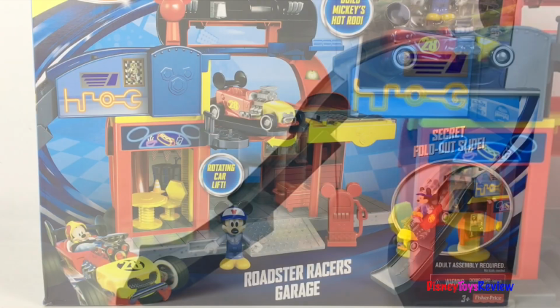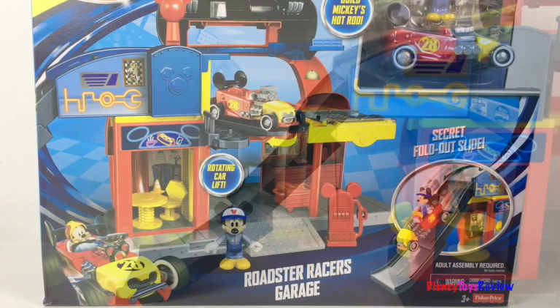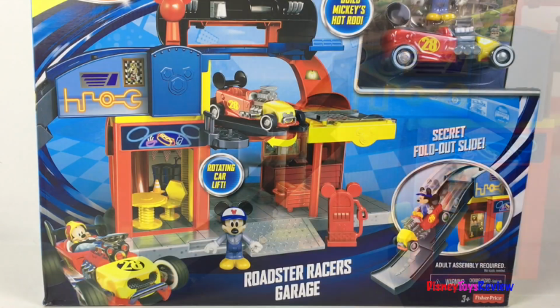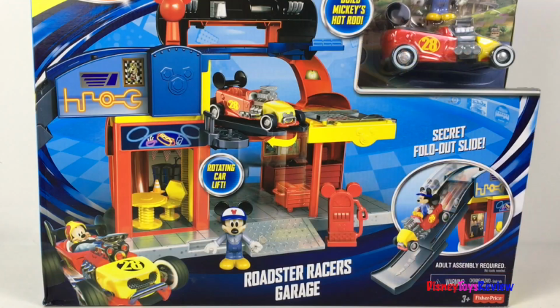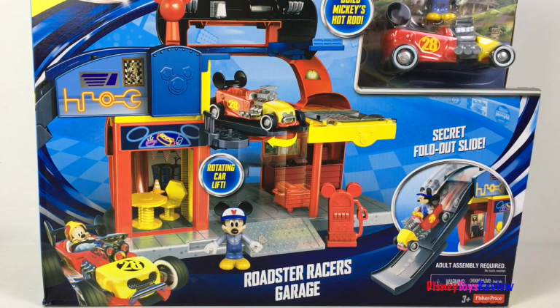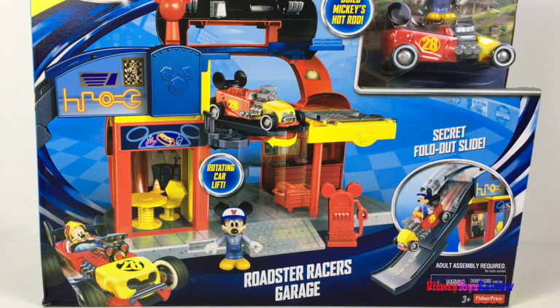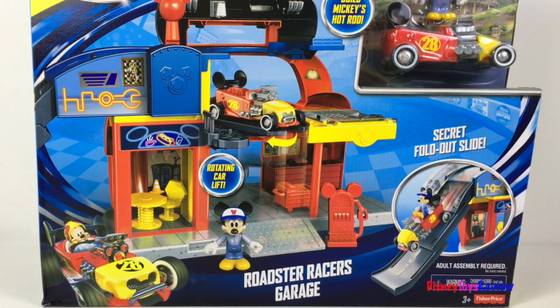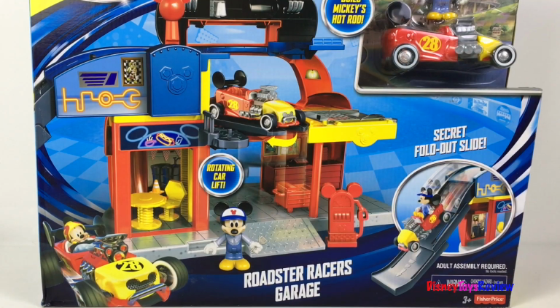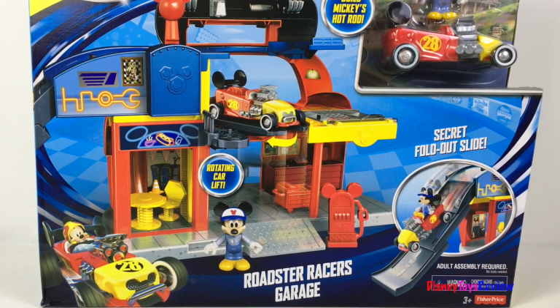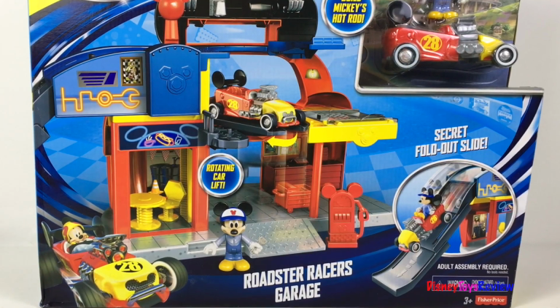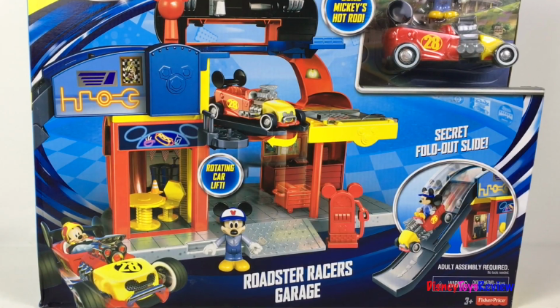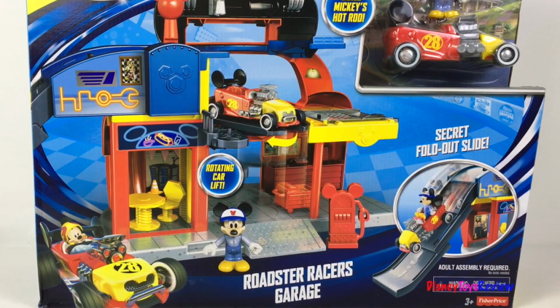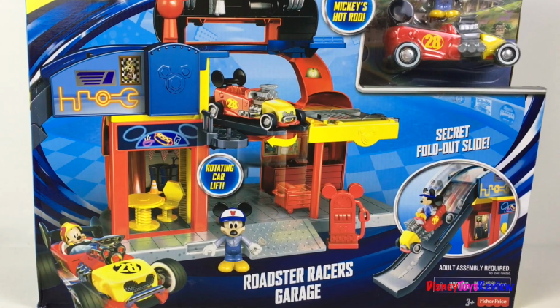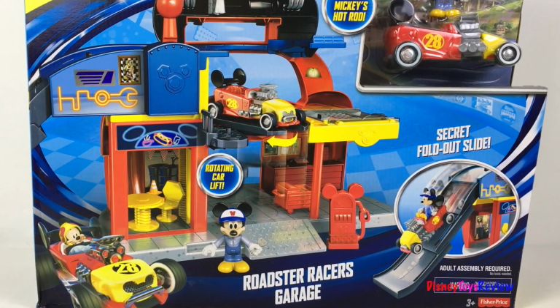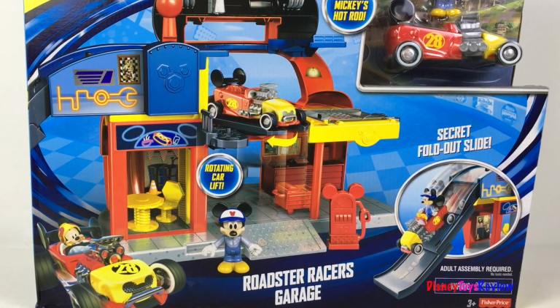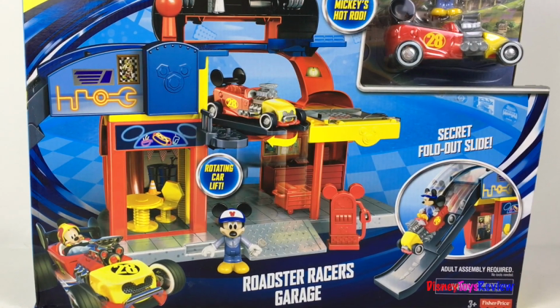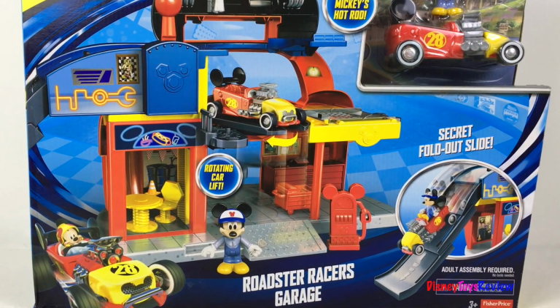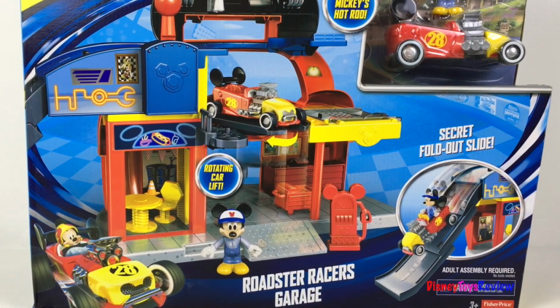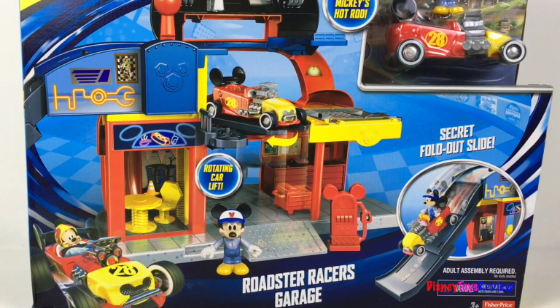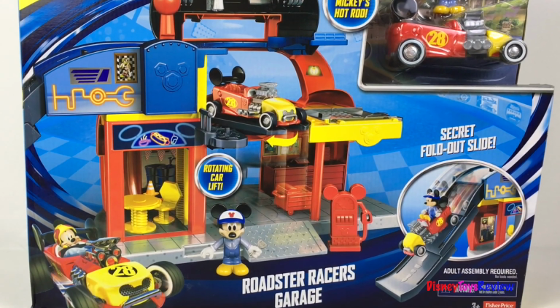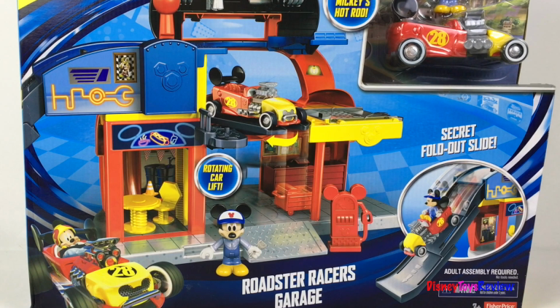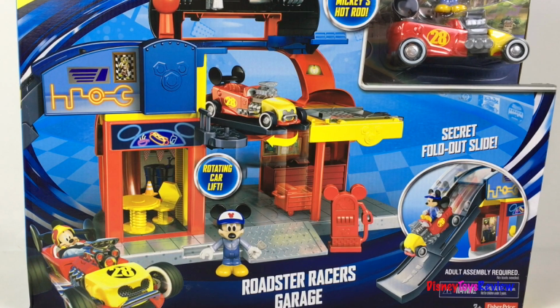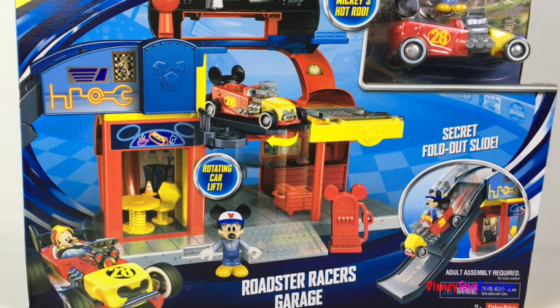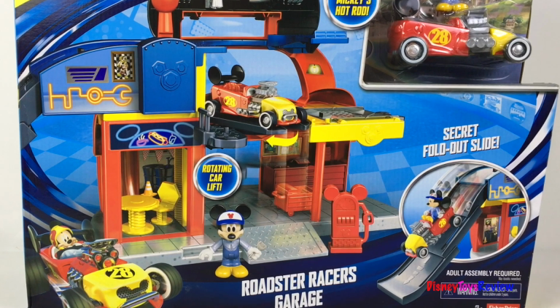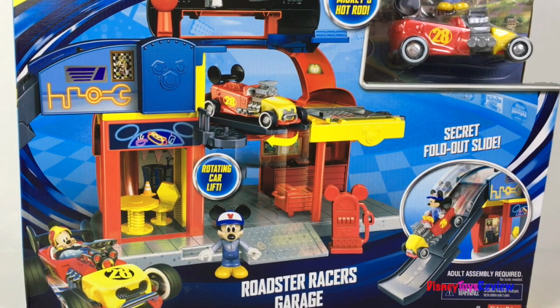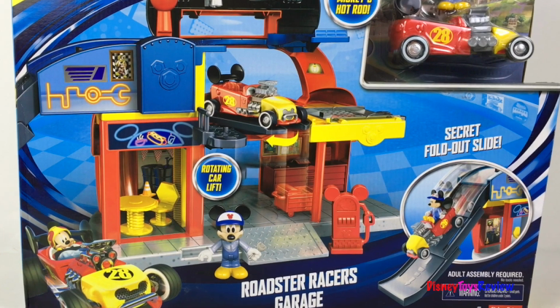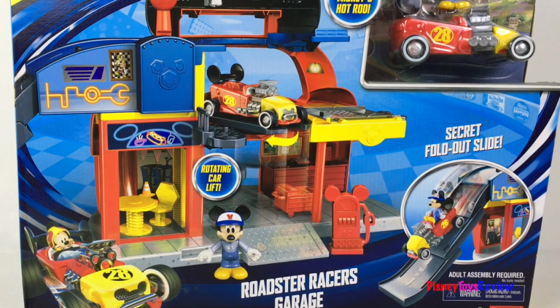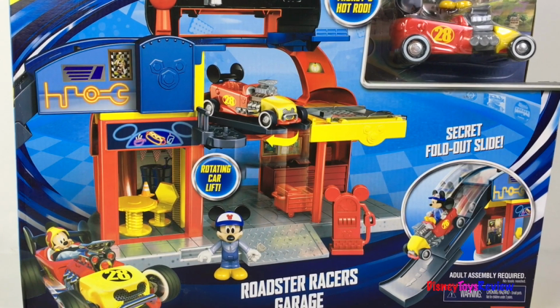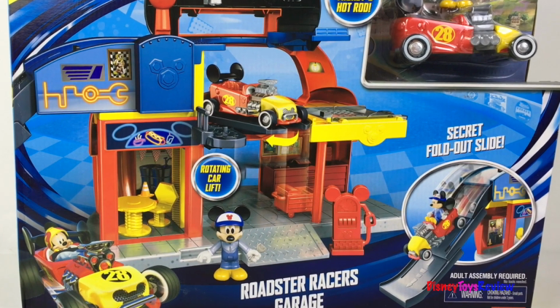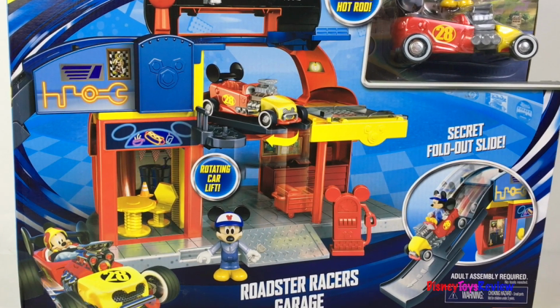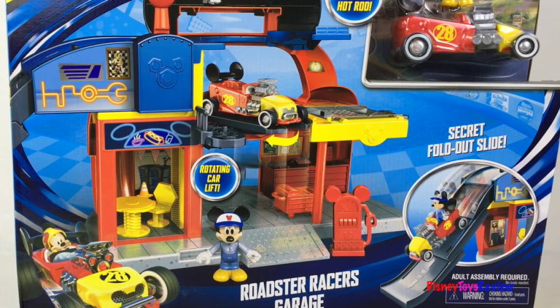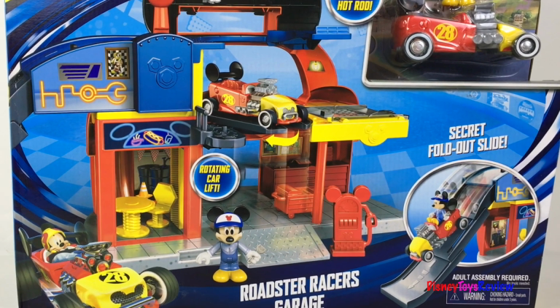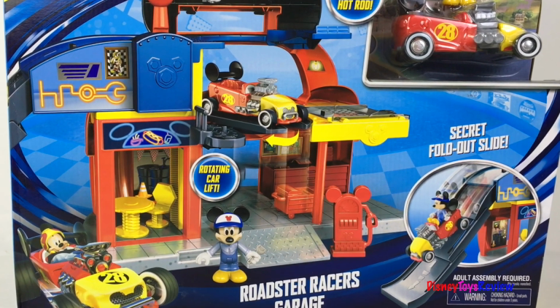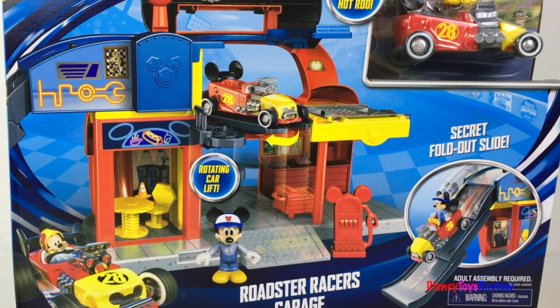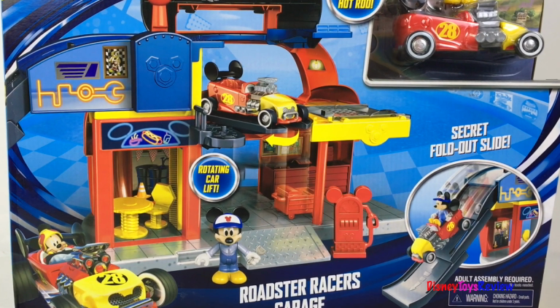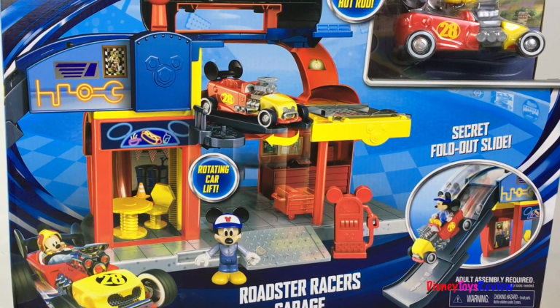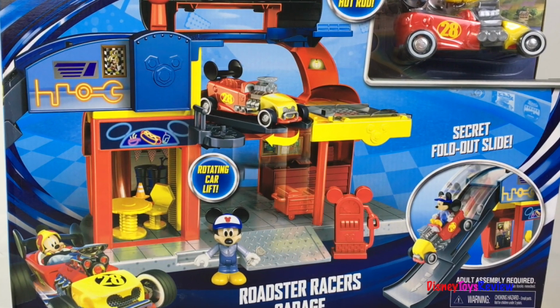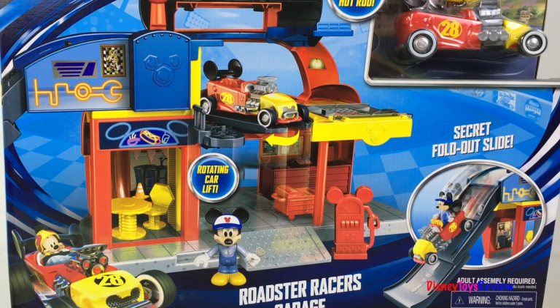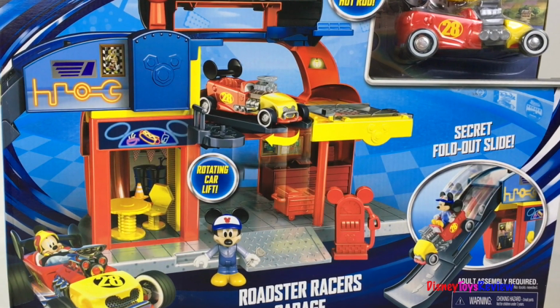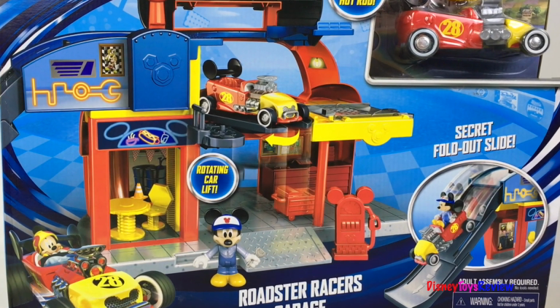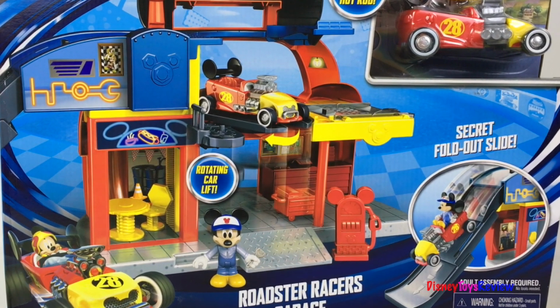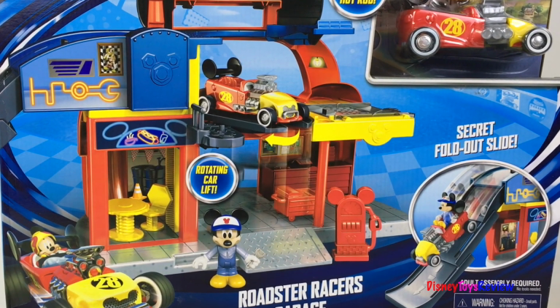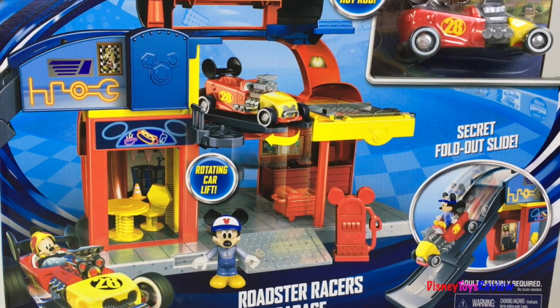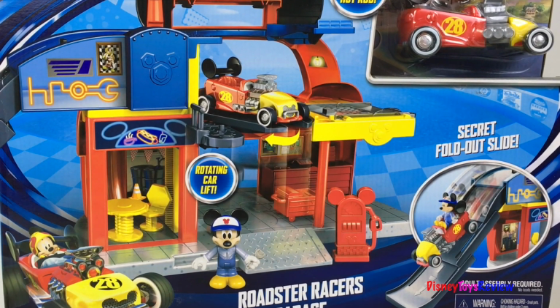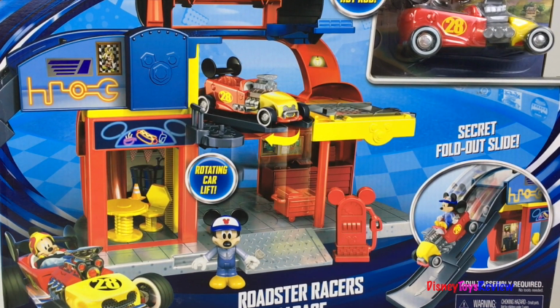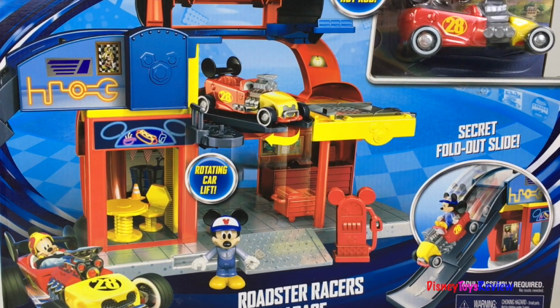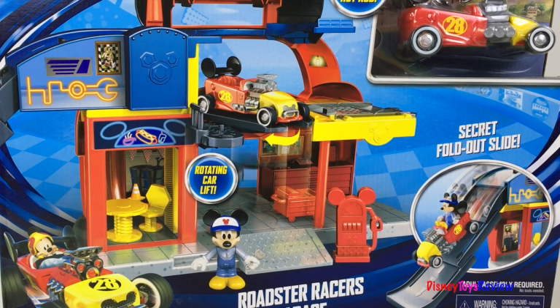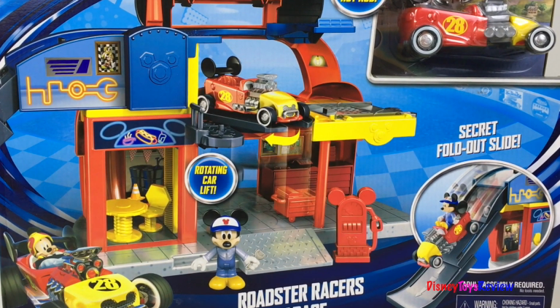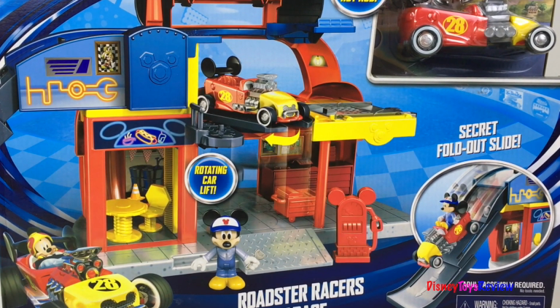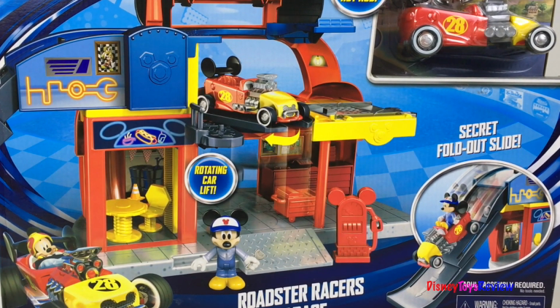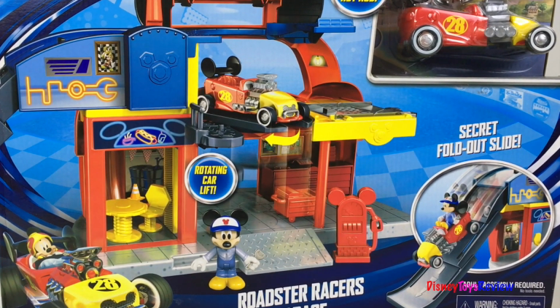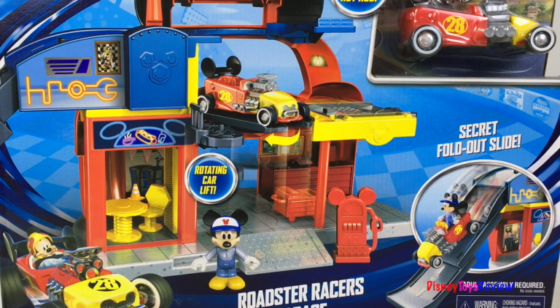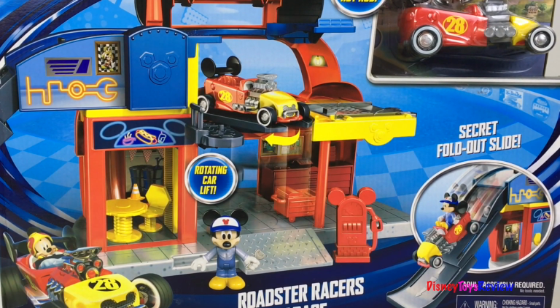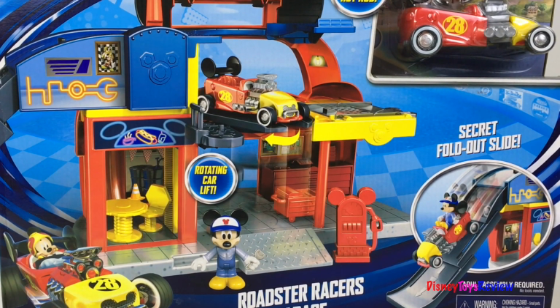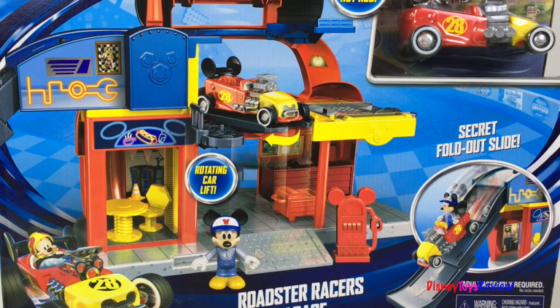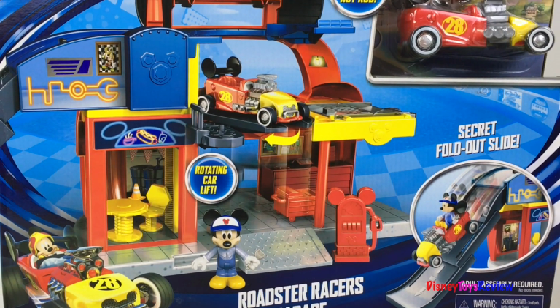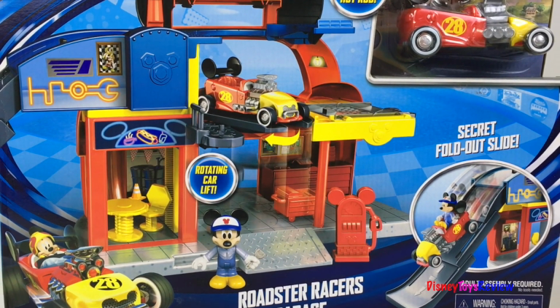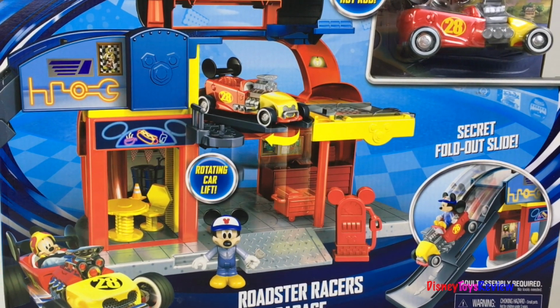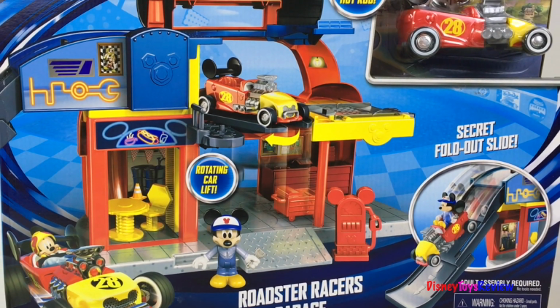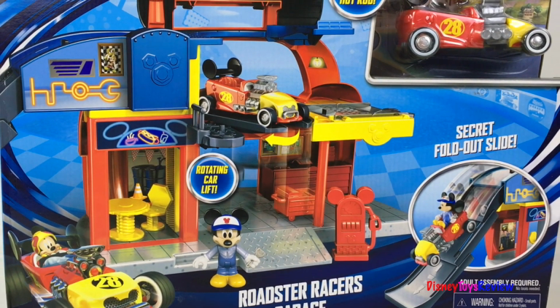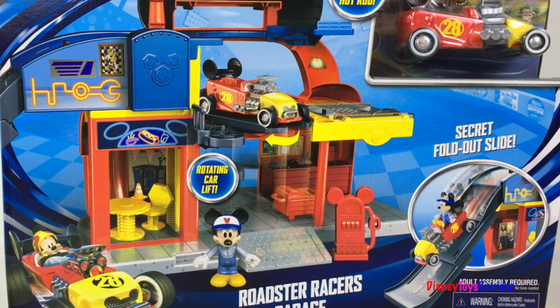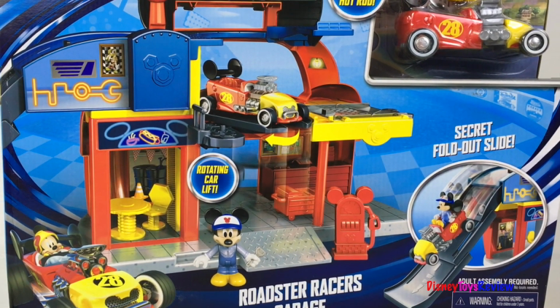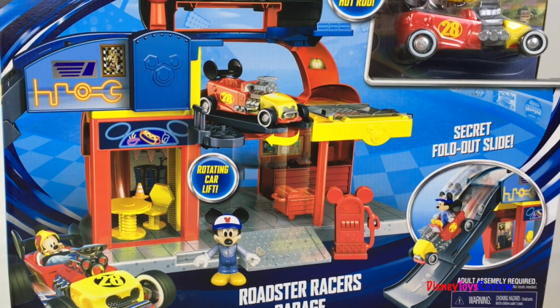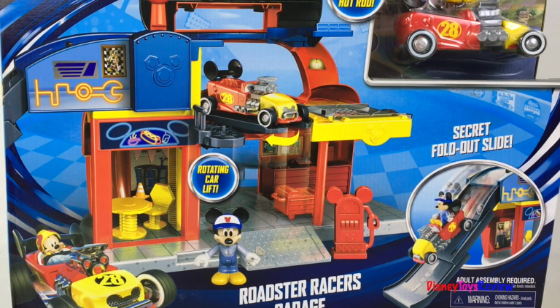Hi guys! Disney Toys Review here. Today we're unboxing this Disney Junior Mickey and the Roadster Racers playset.